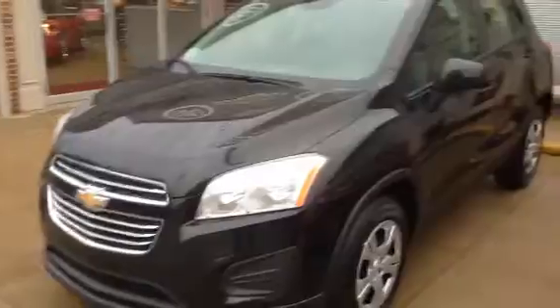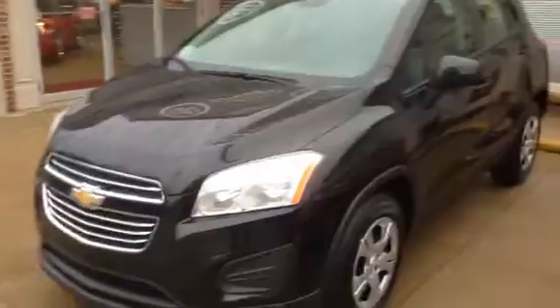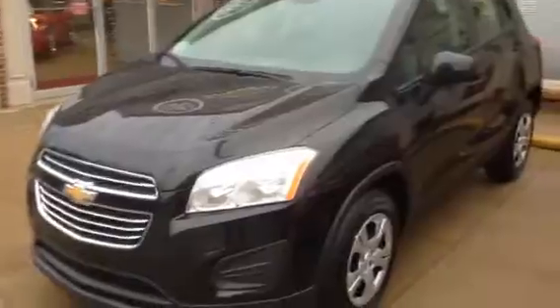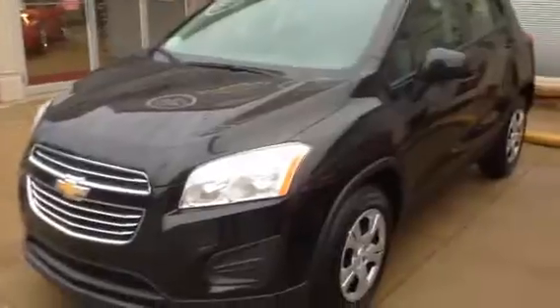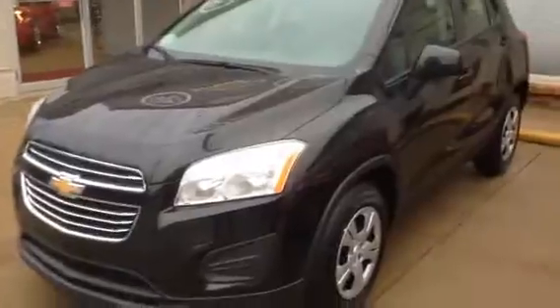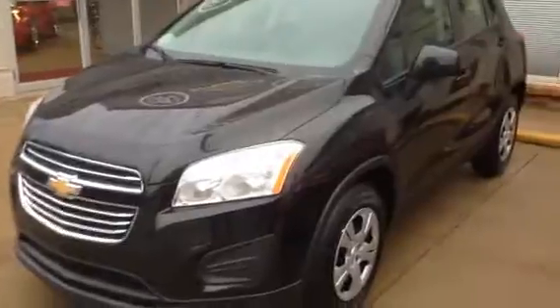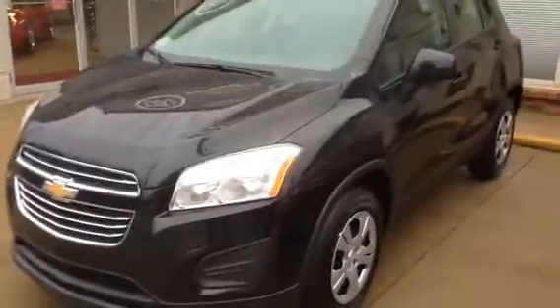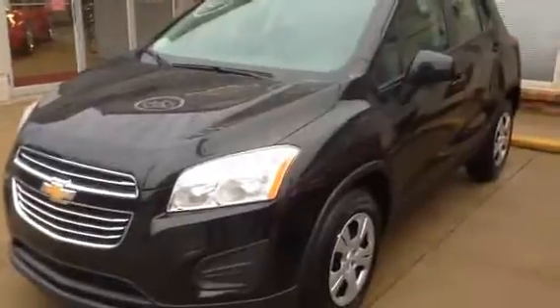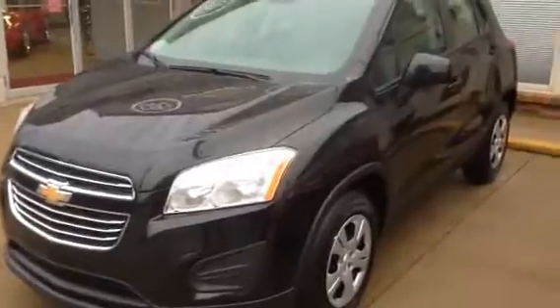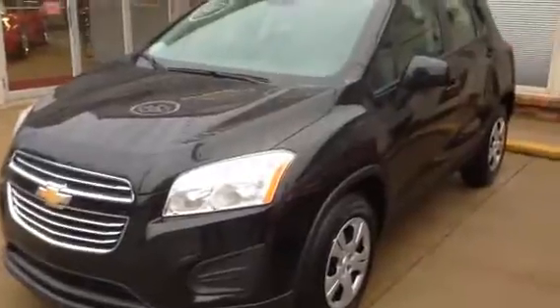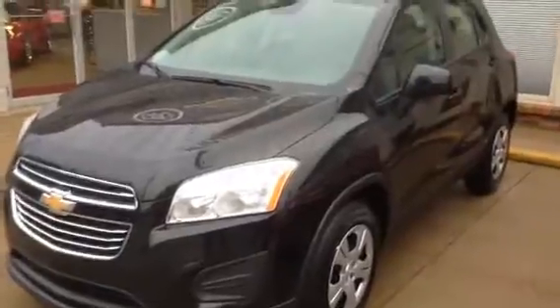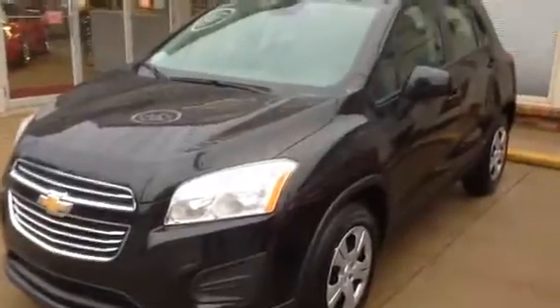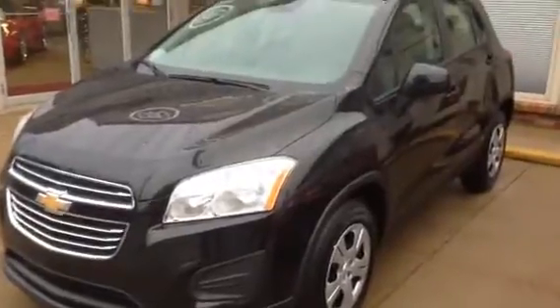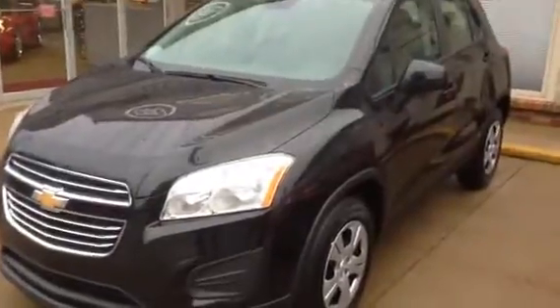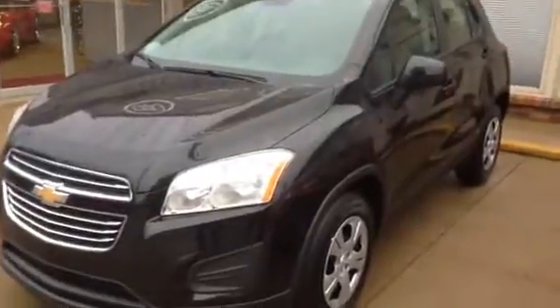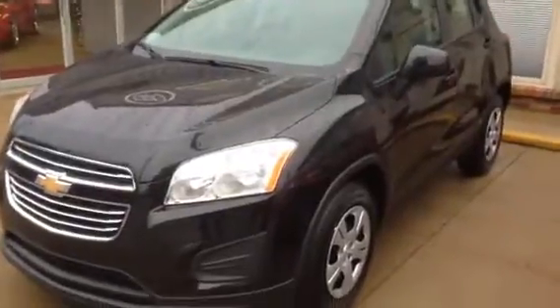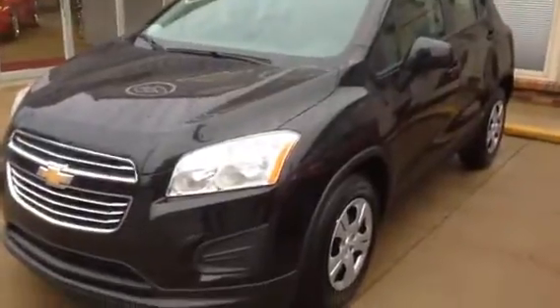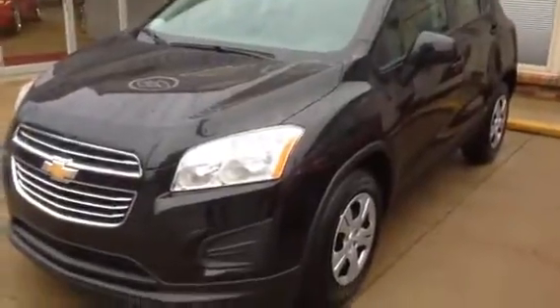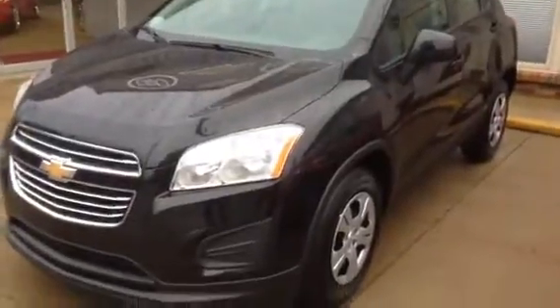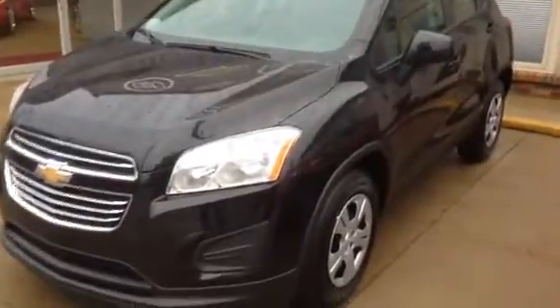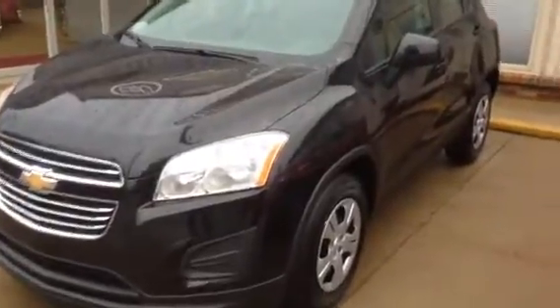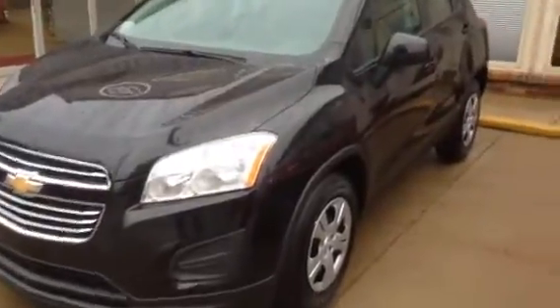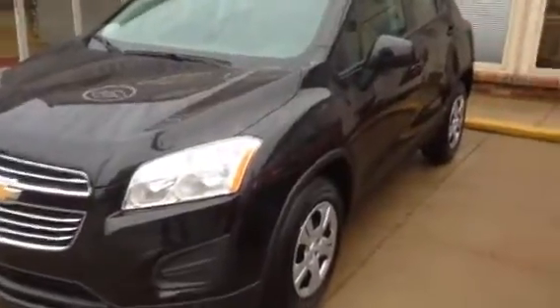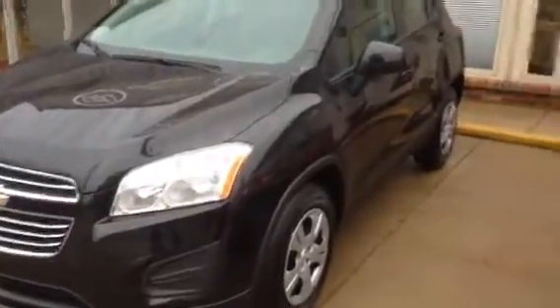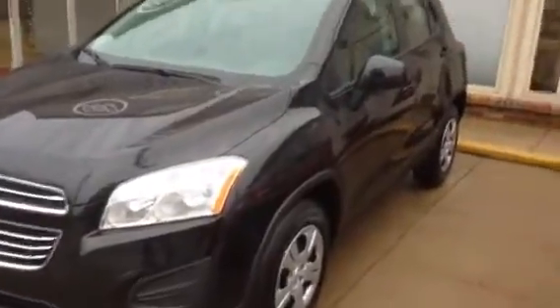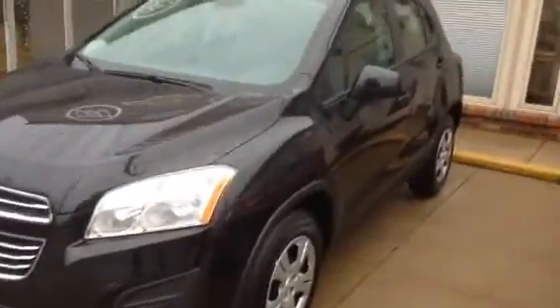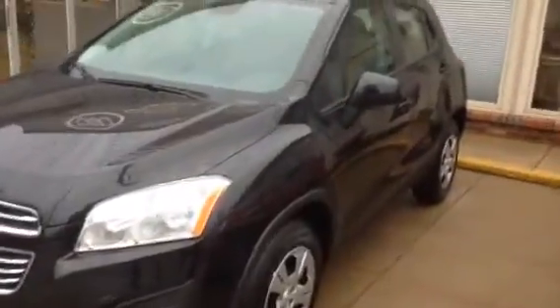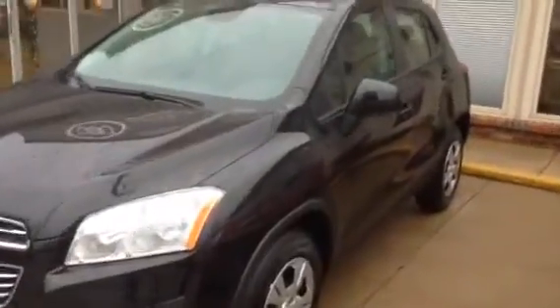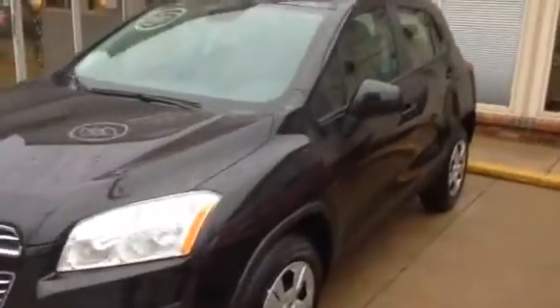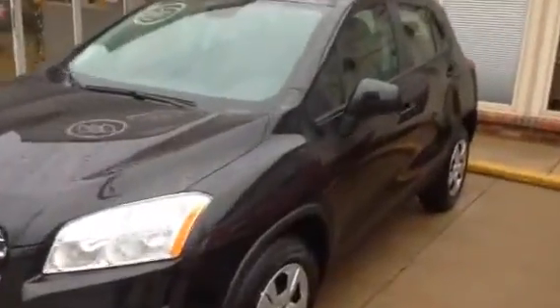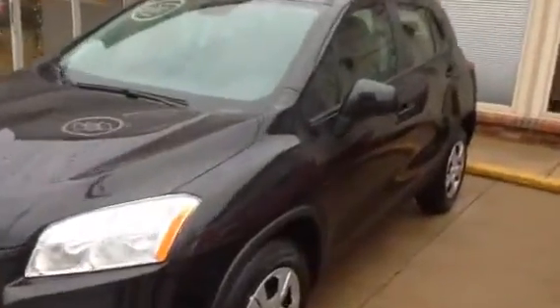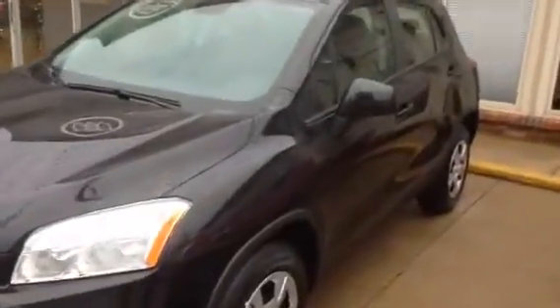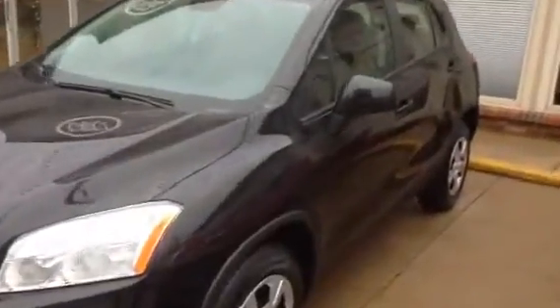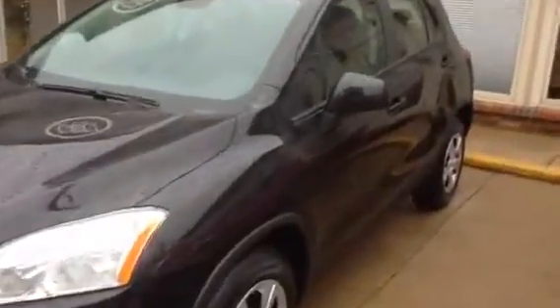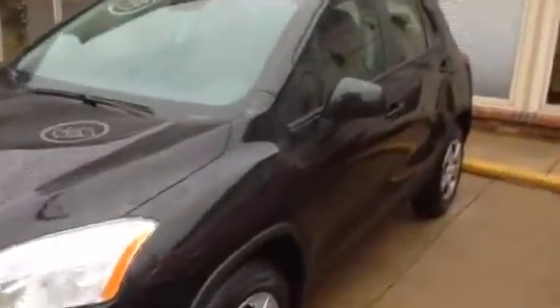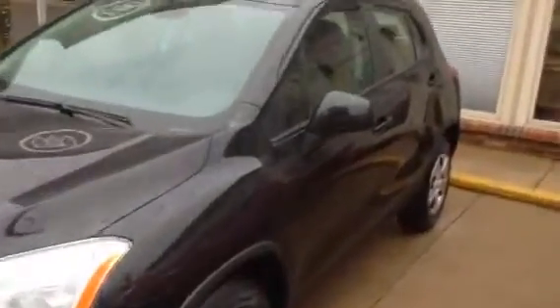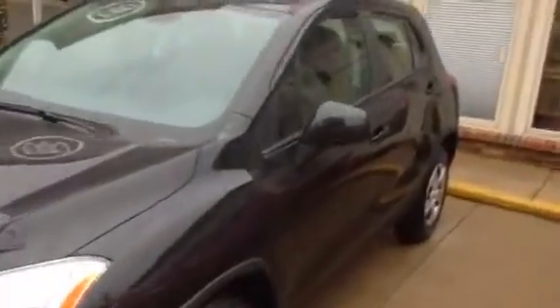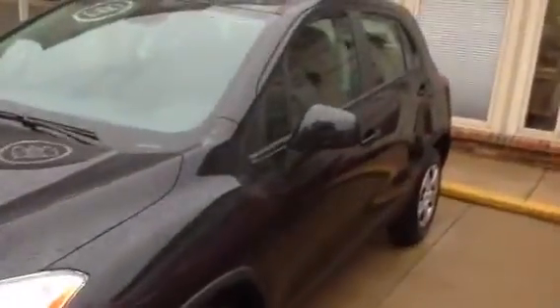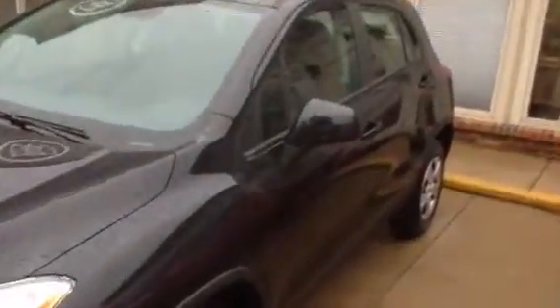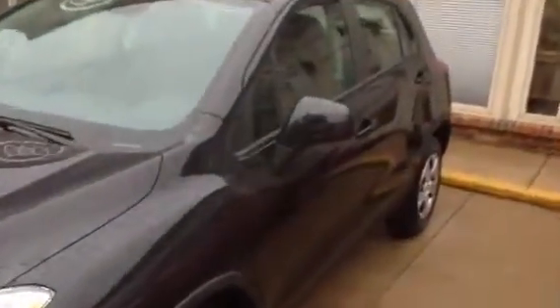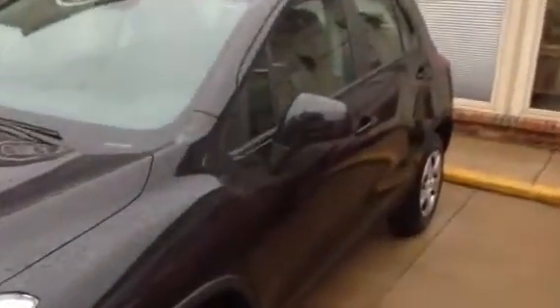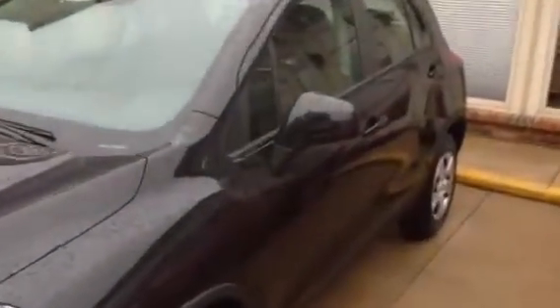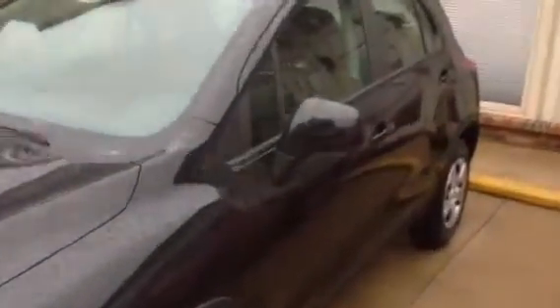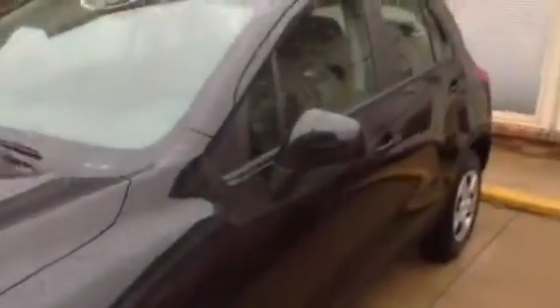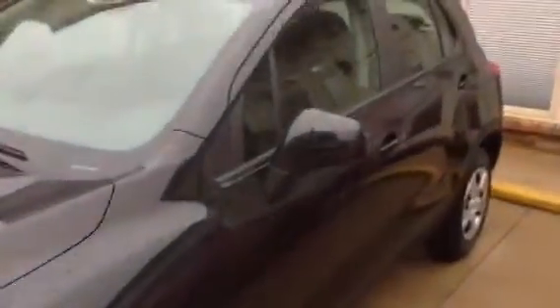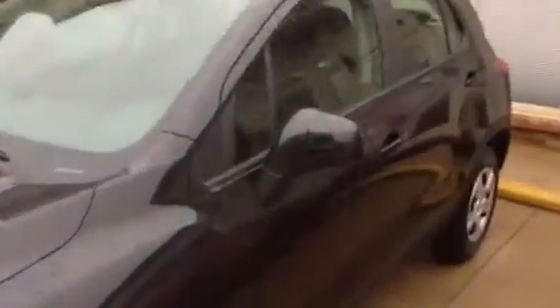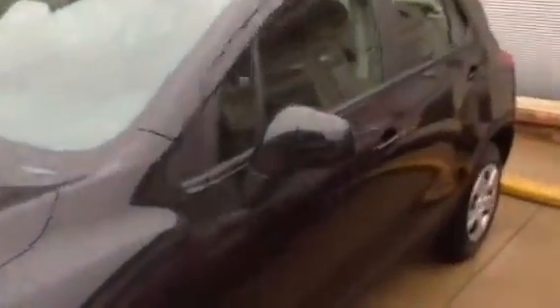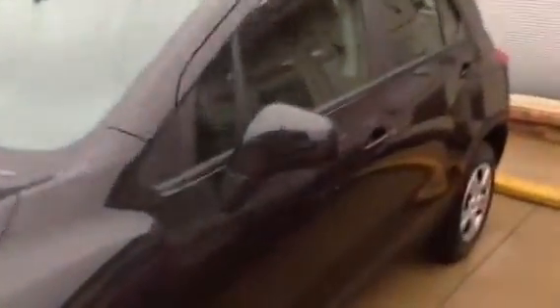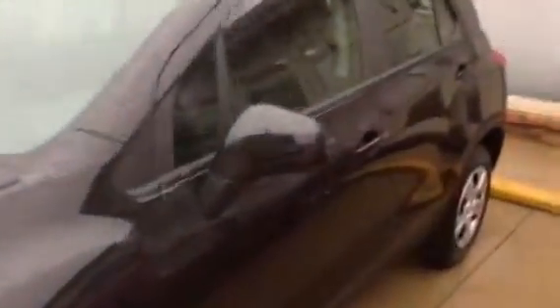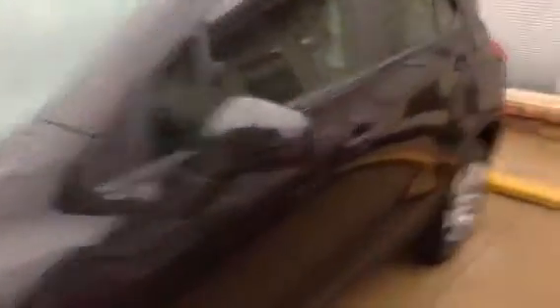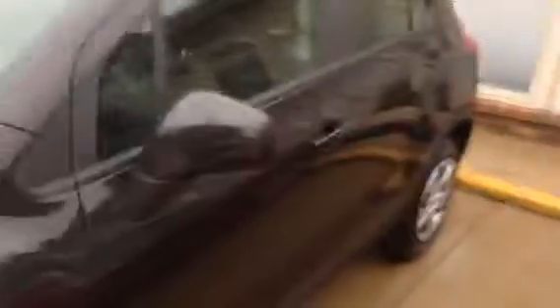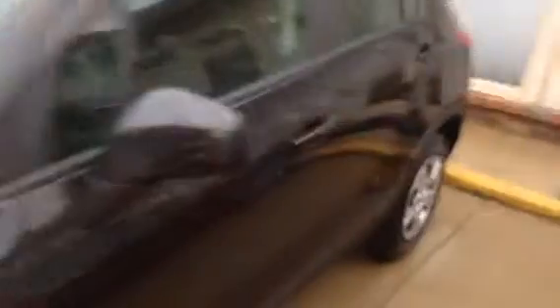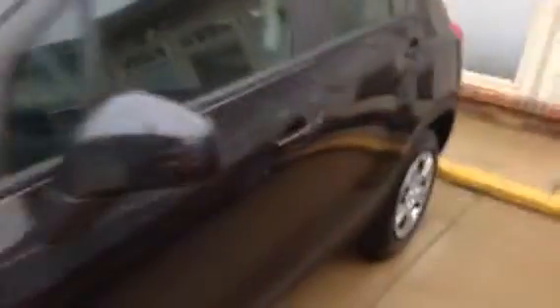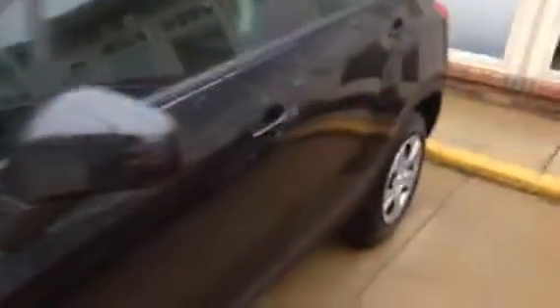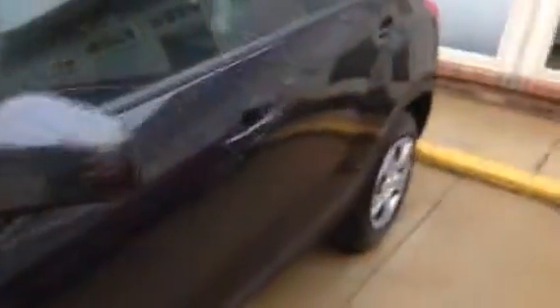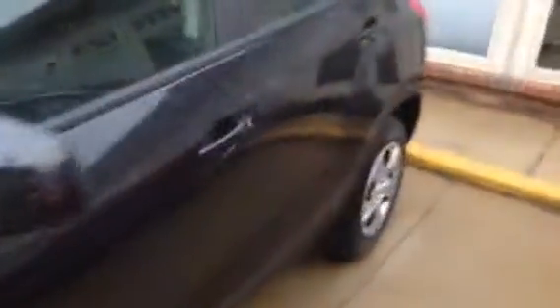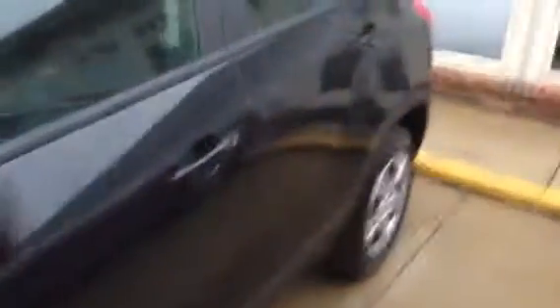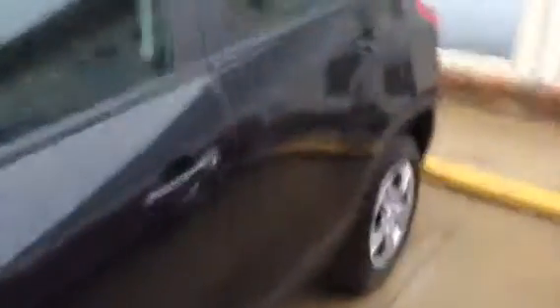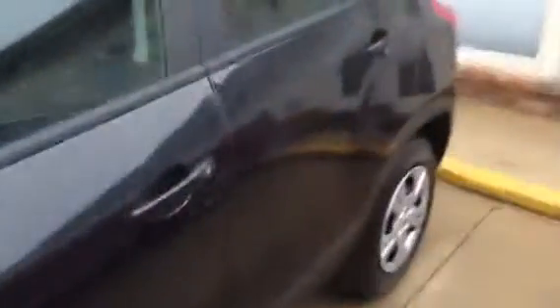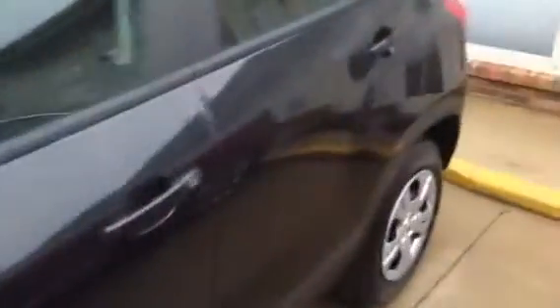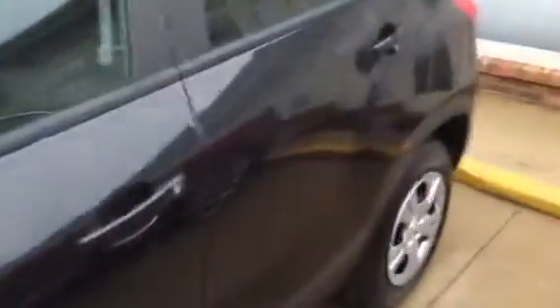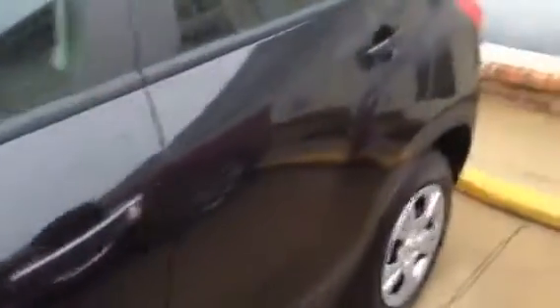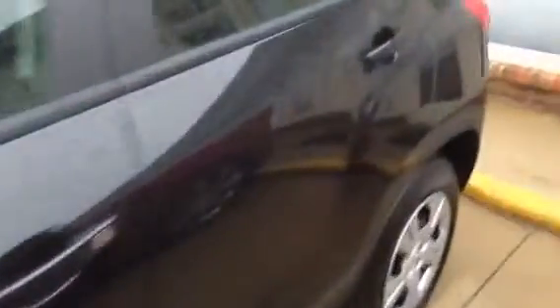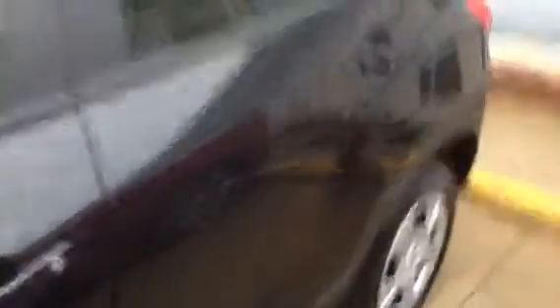Hi, Christy. This is a 2015 Chevy Trax. It's on the same platform as the Encore.